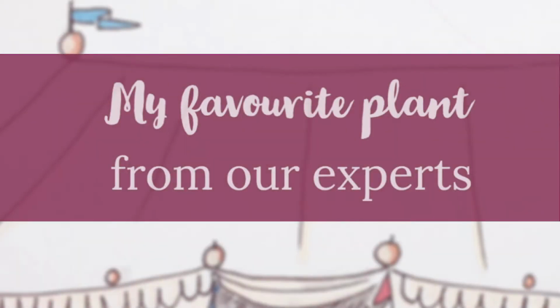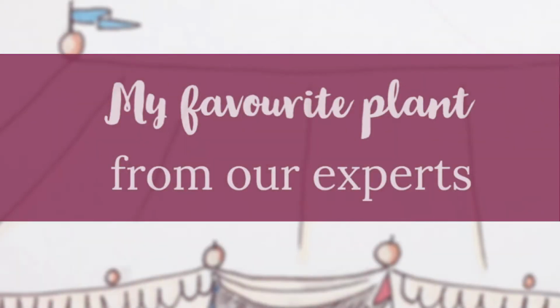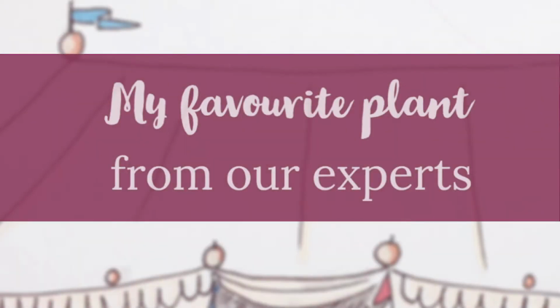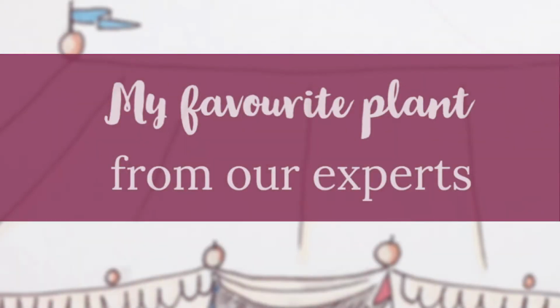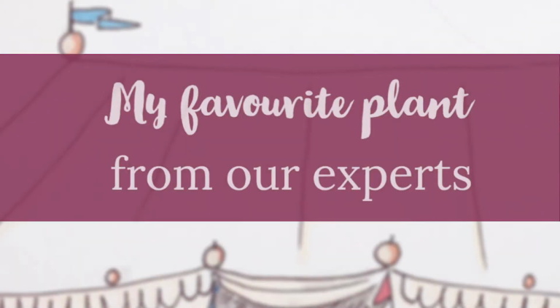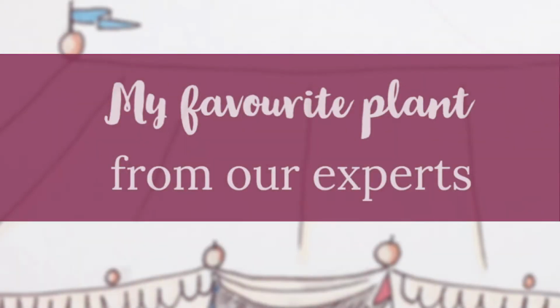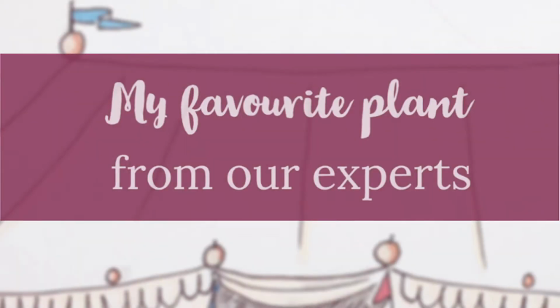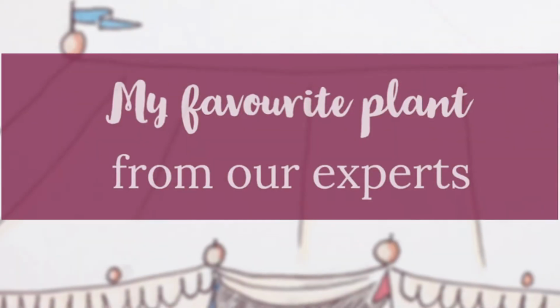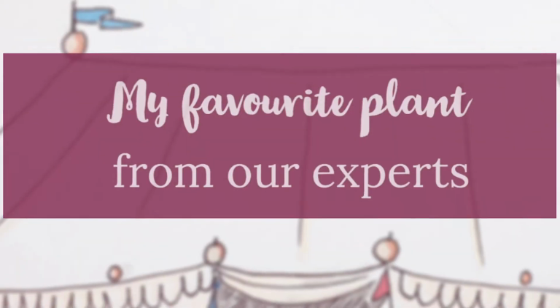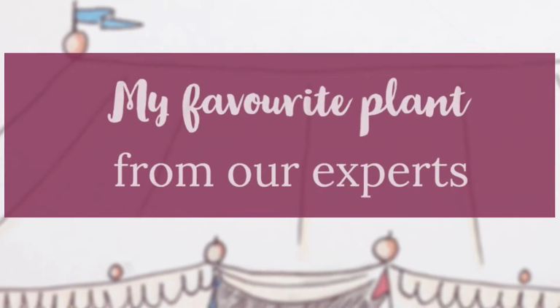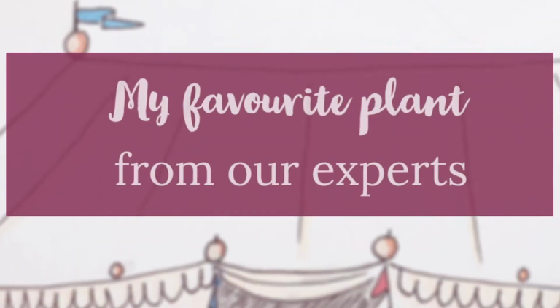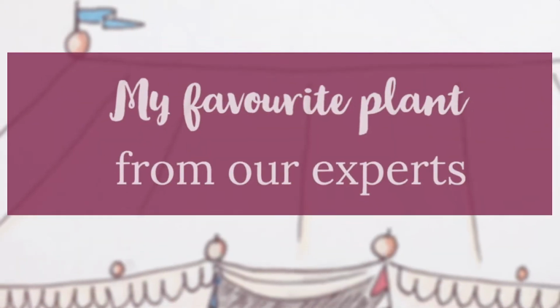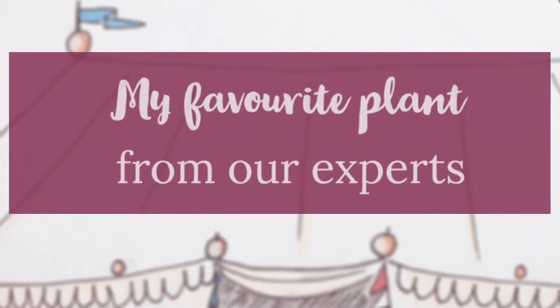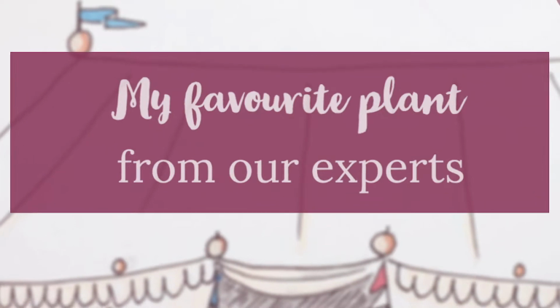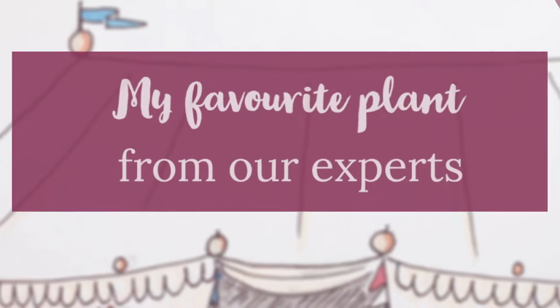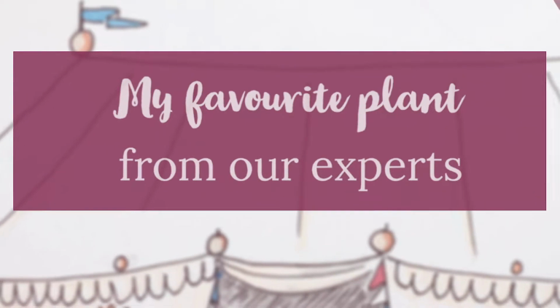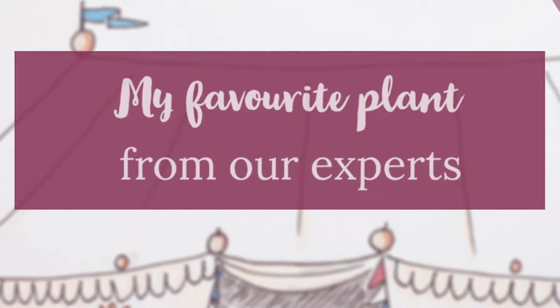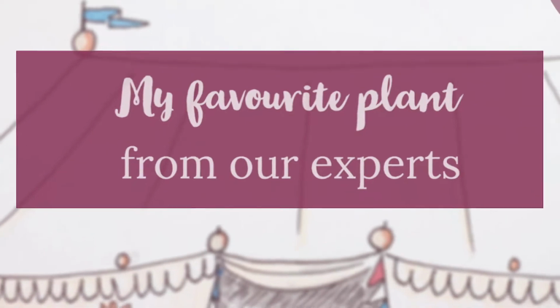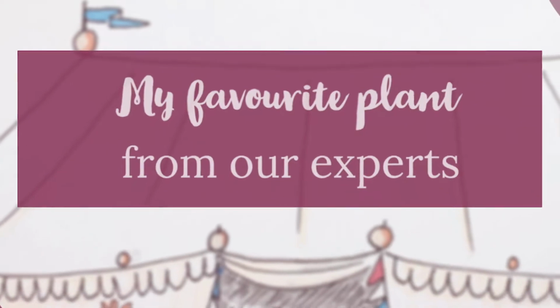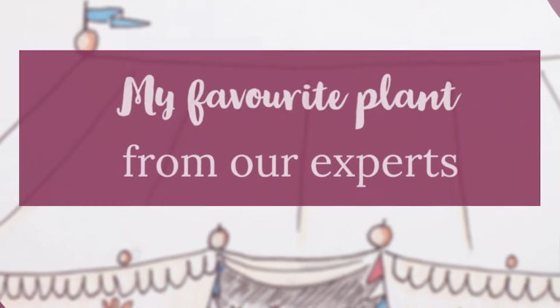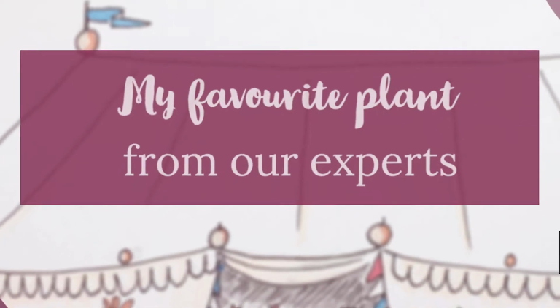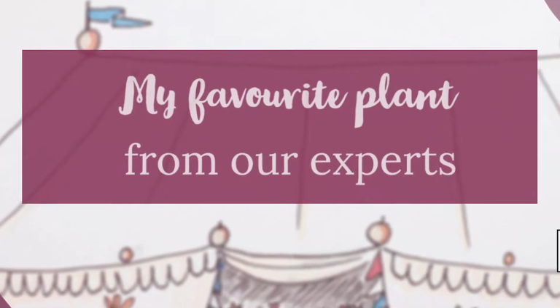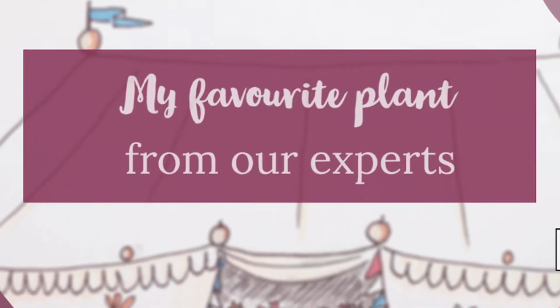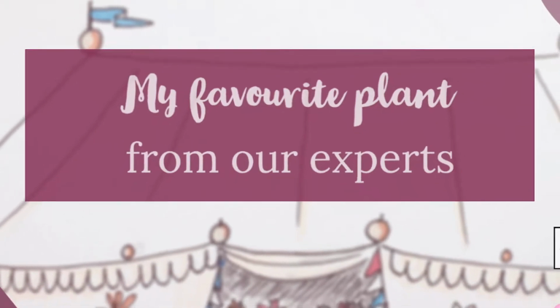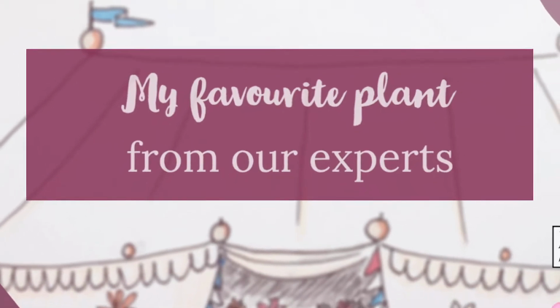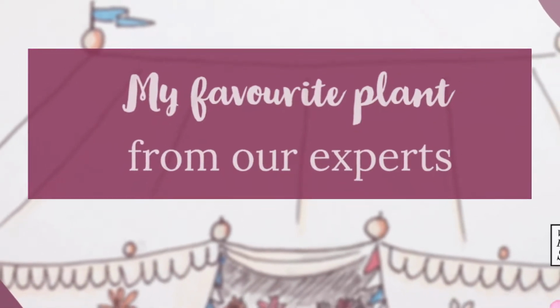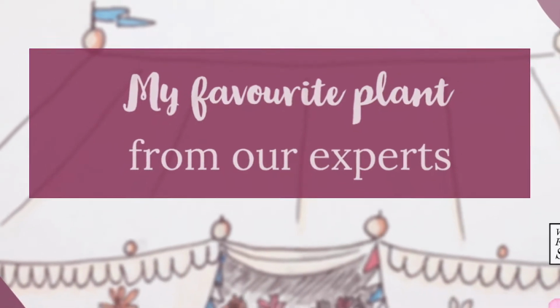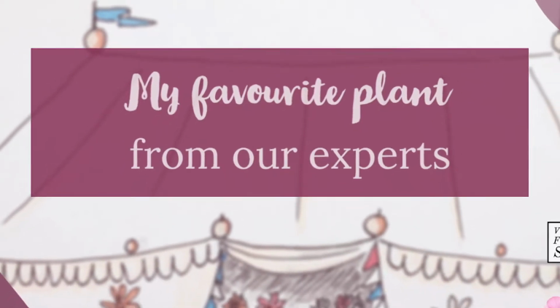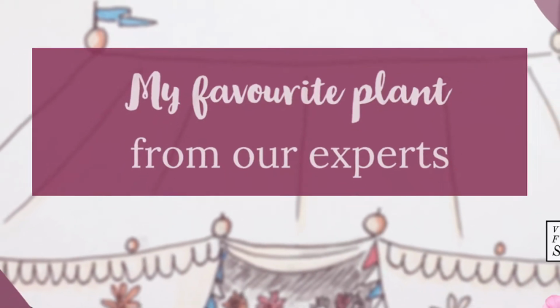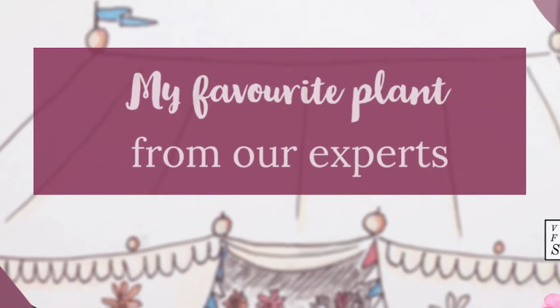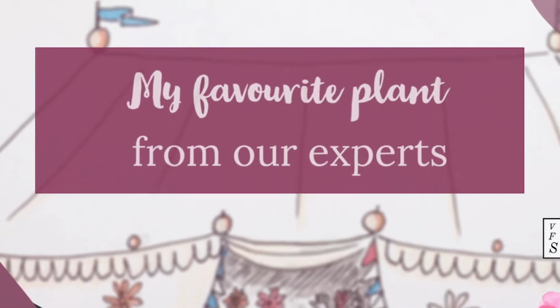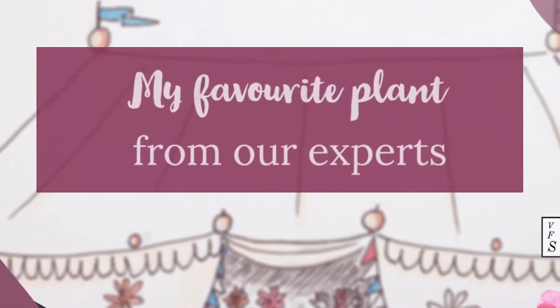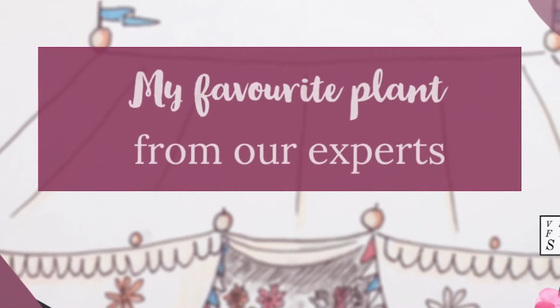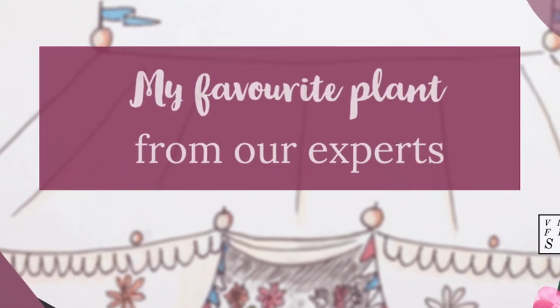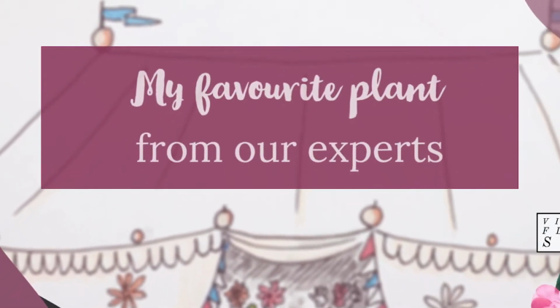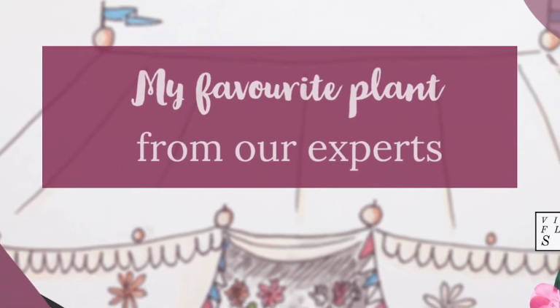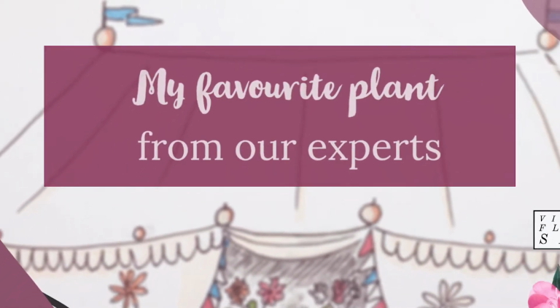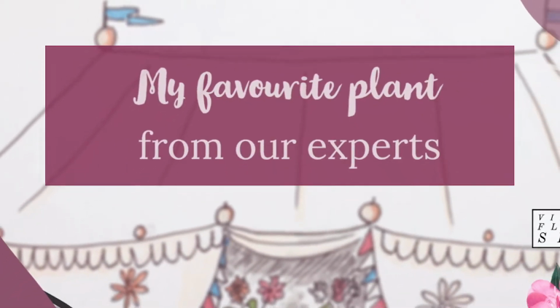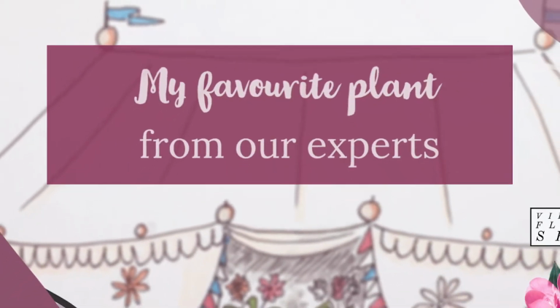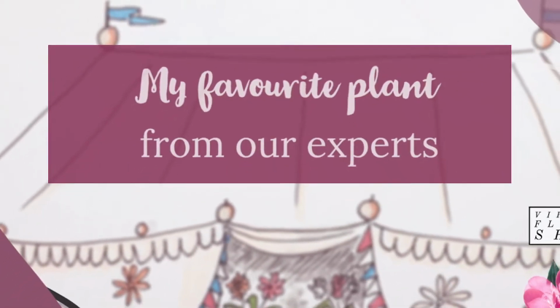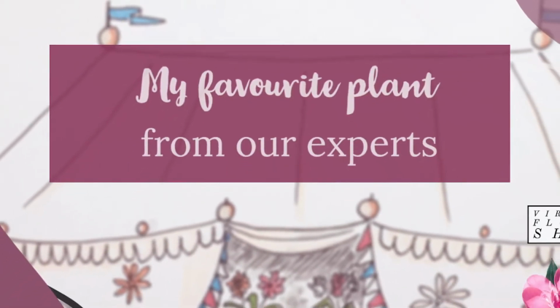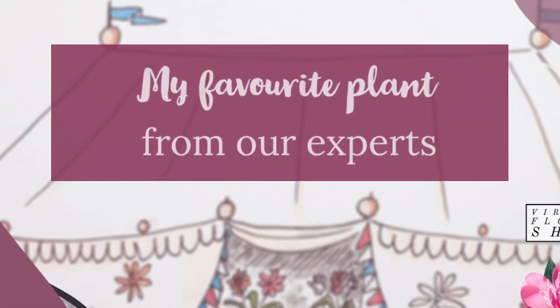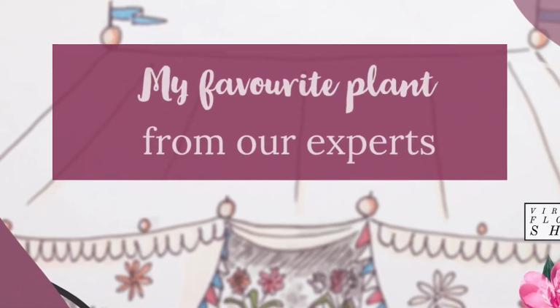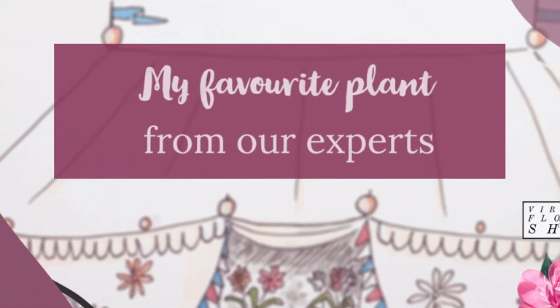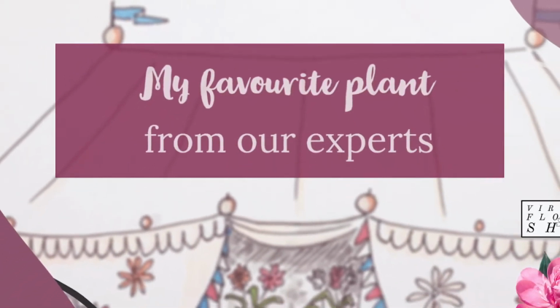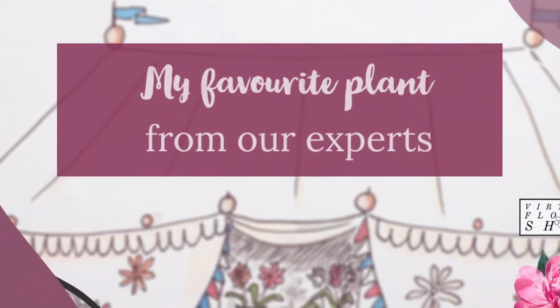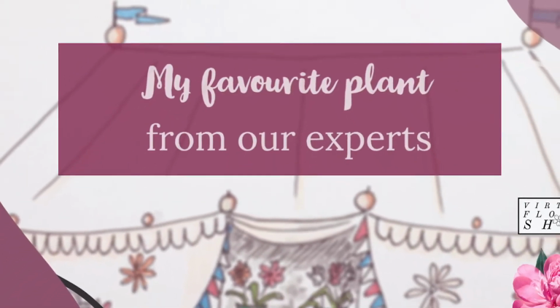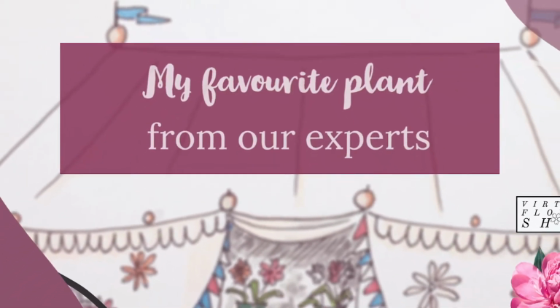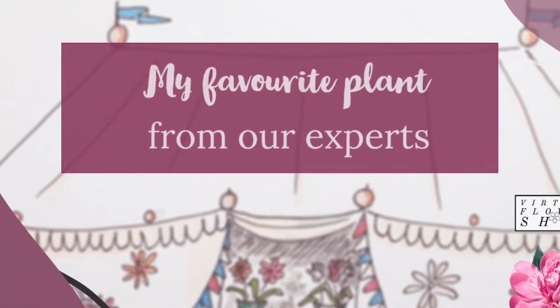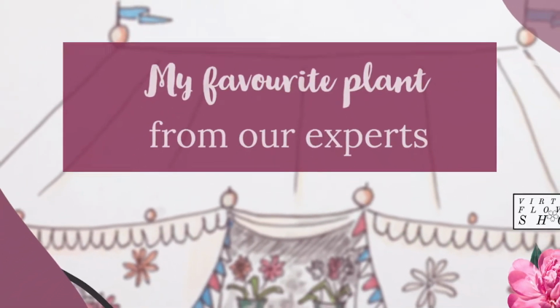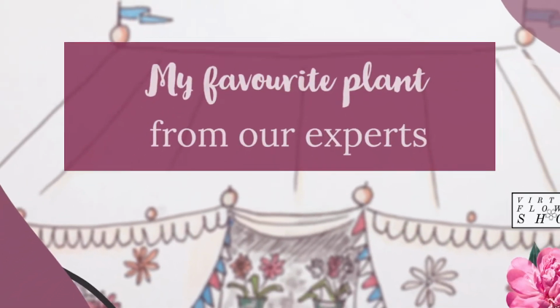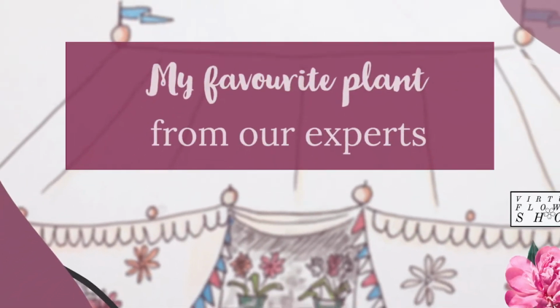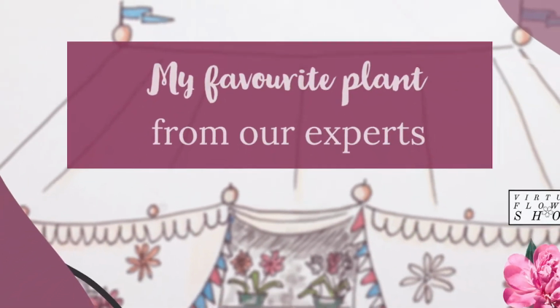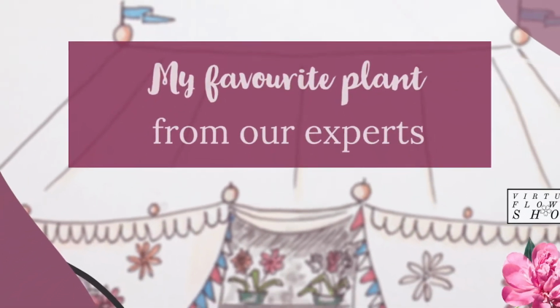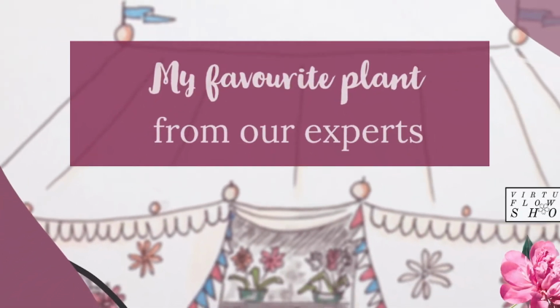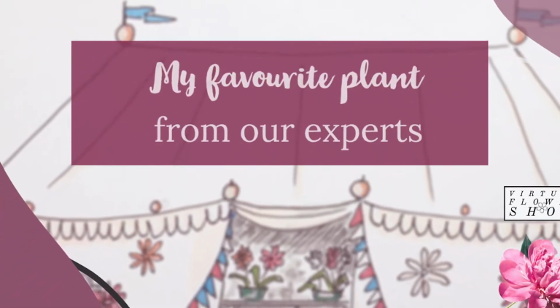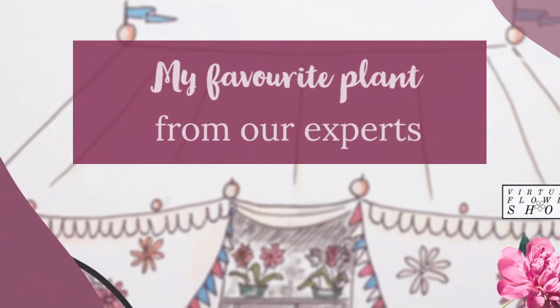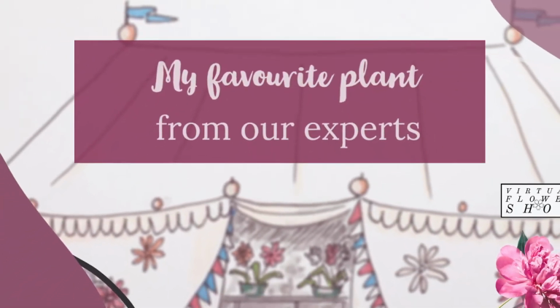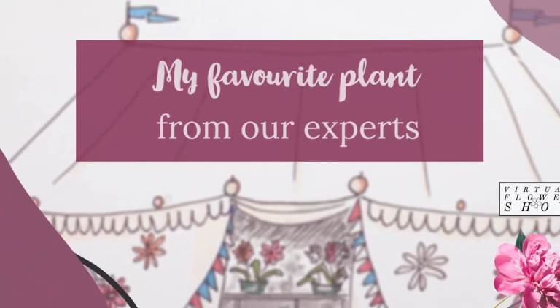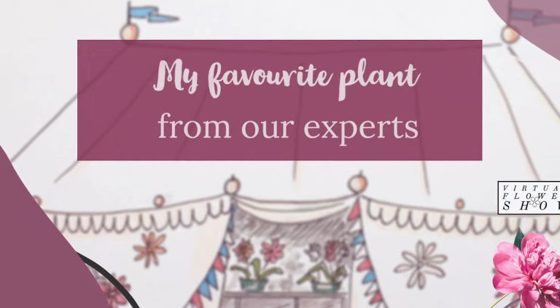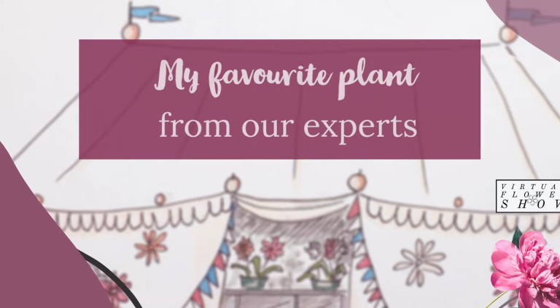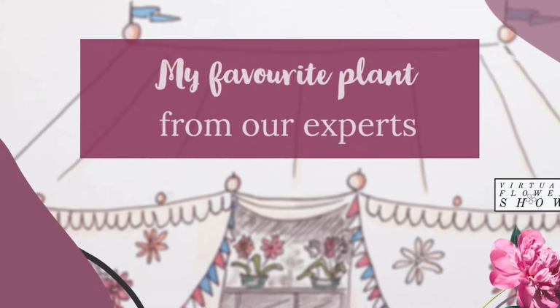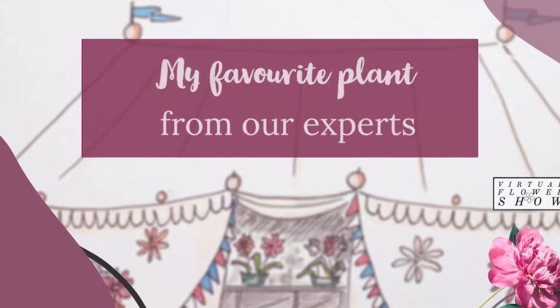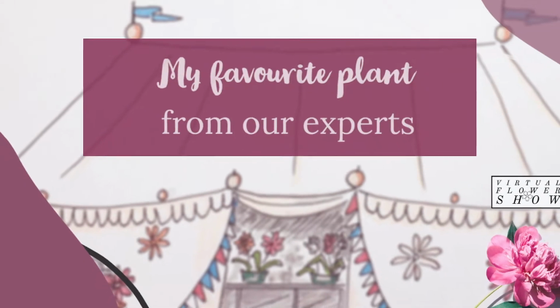Want some top recommendations for your garden and house plants? Here are our experts' favourite varieties for spring 2021.